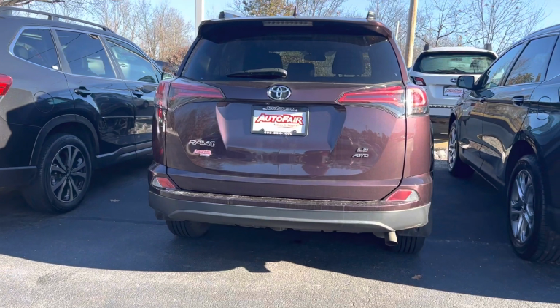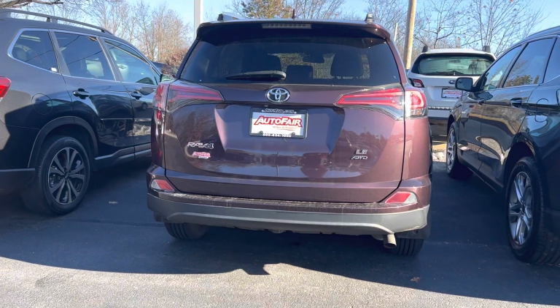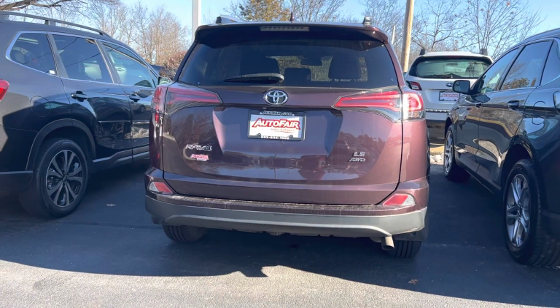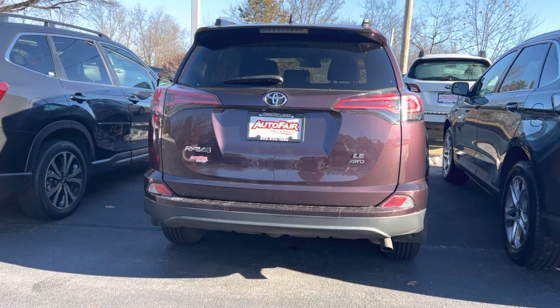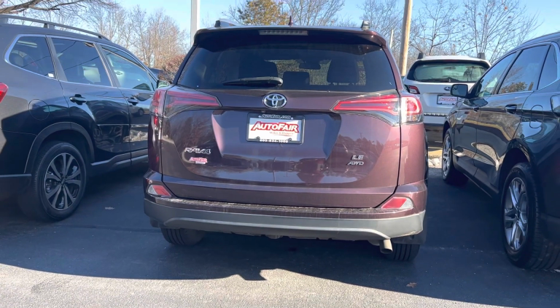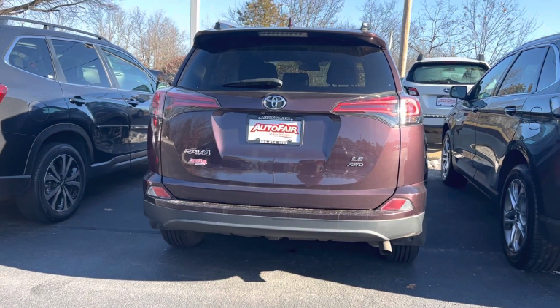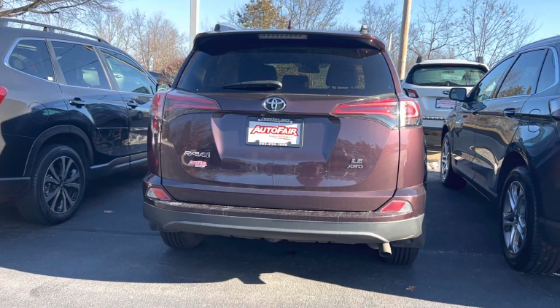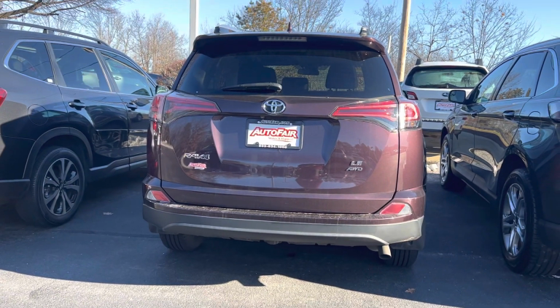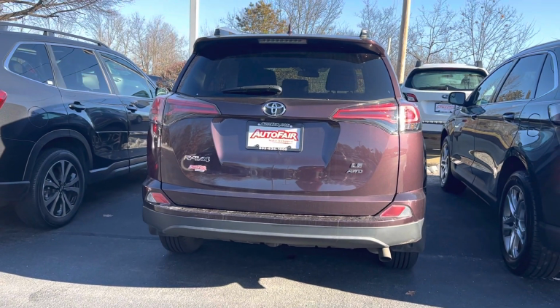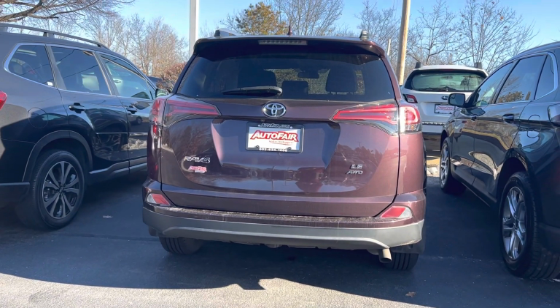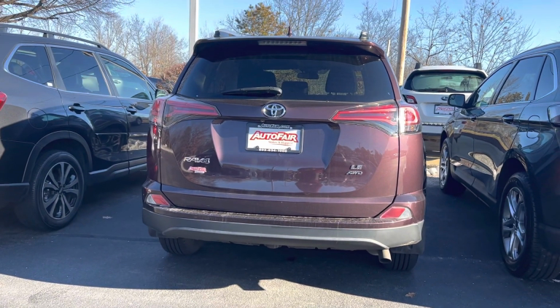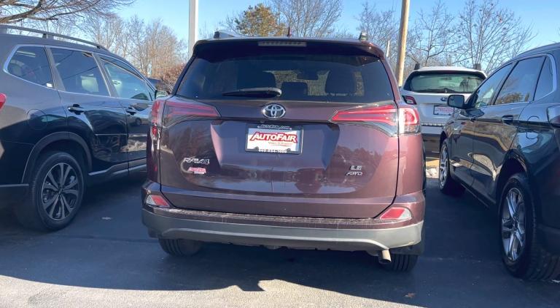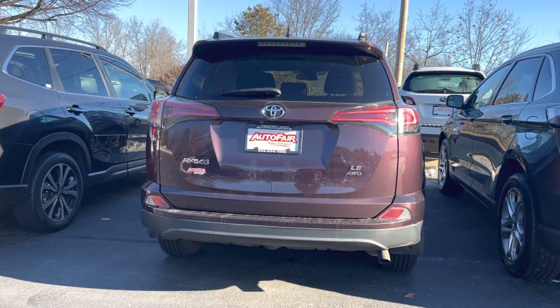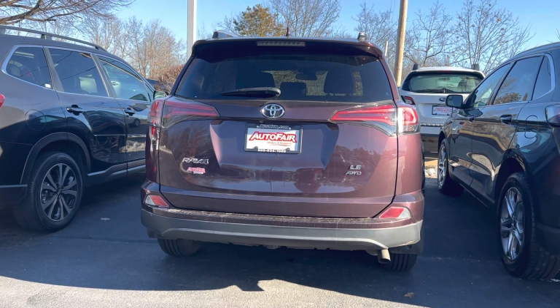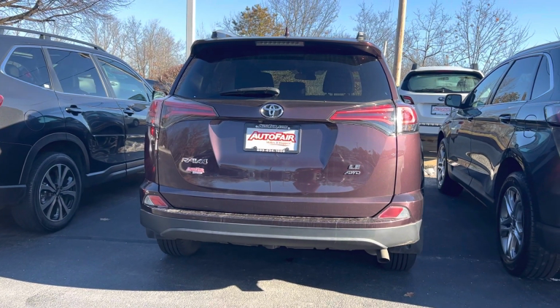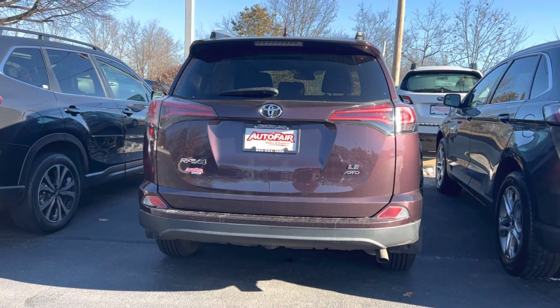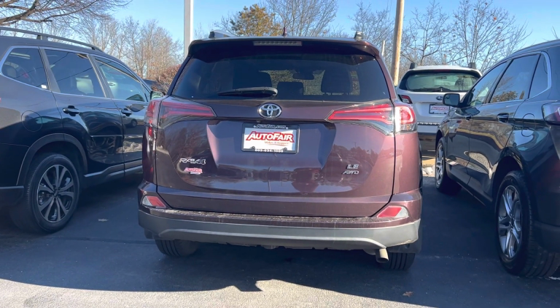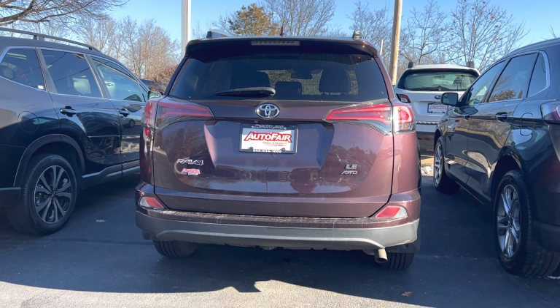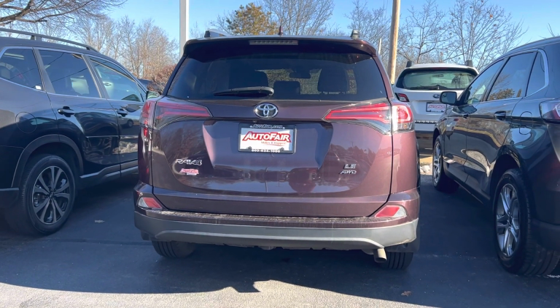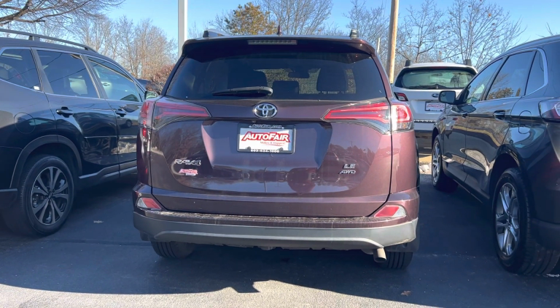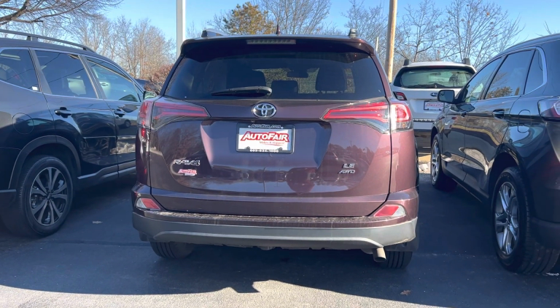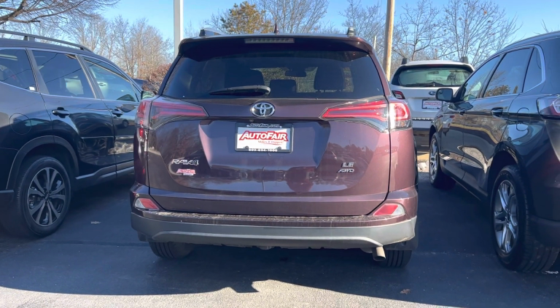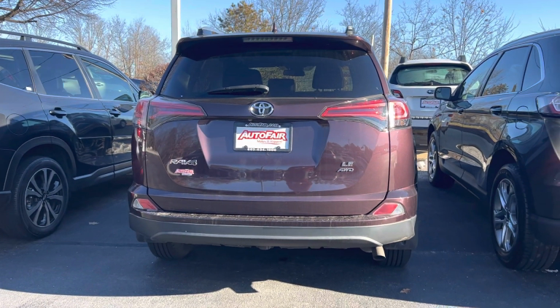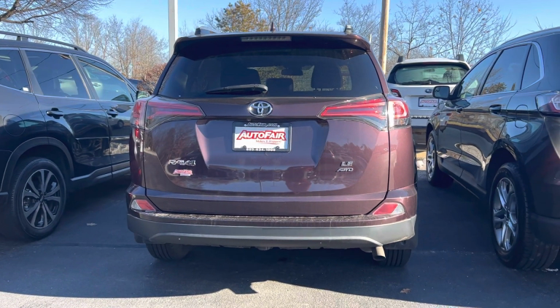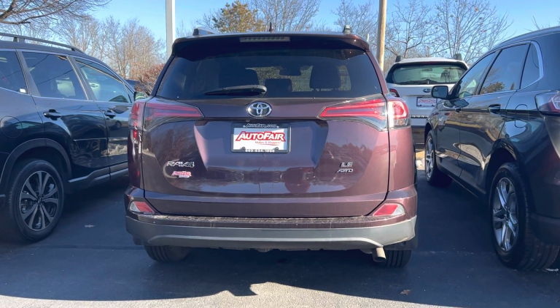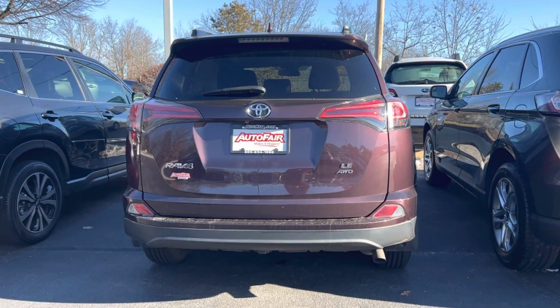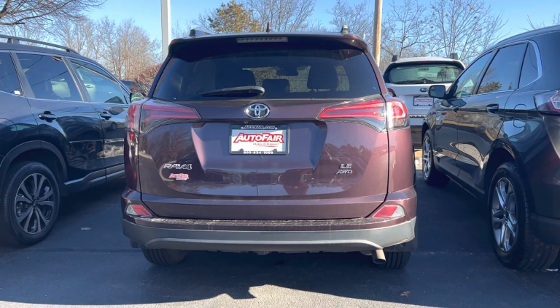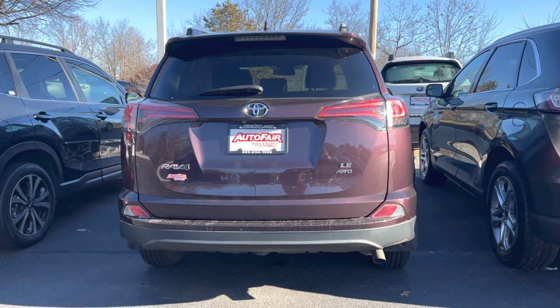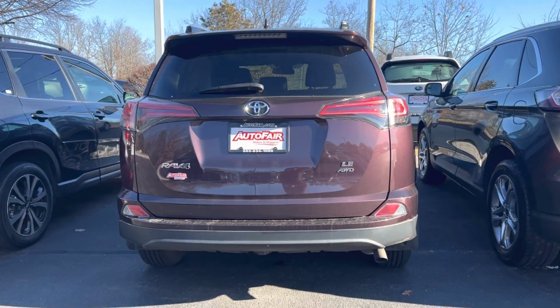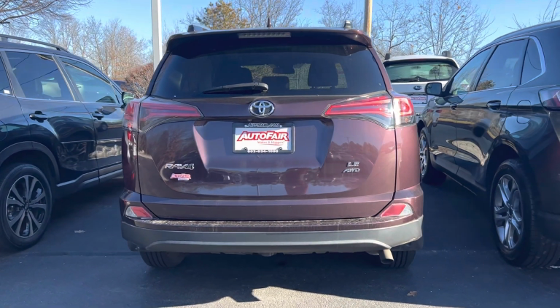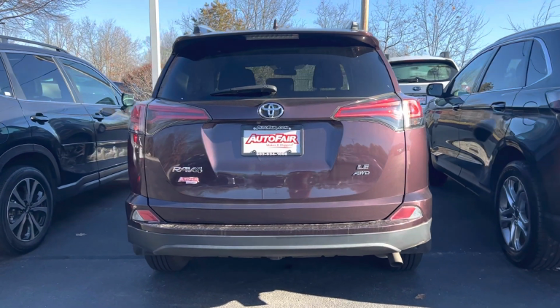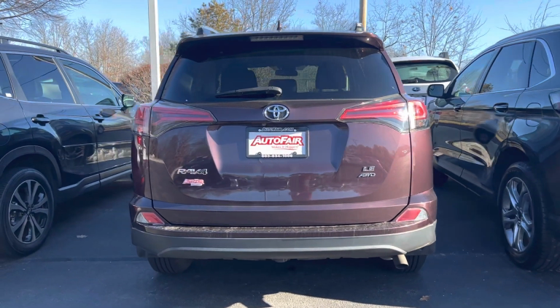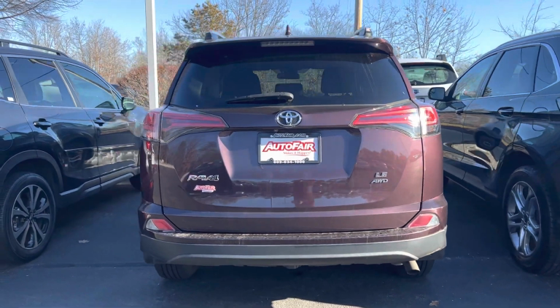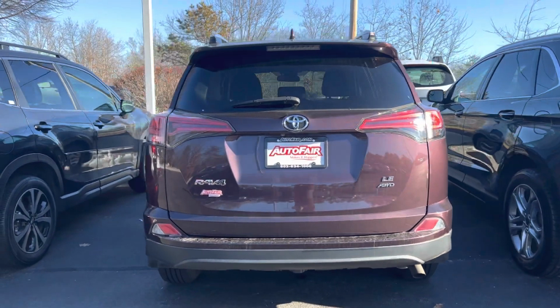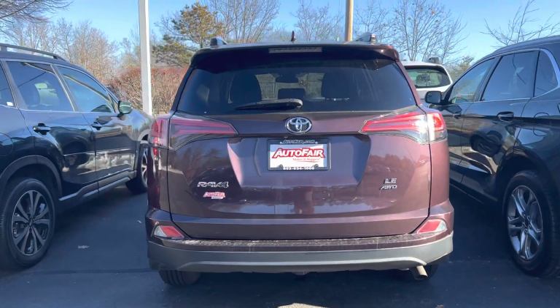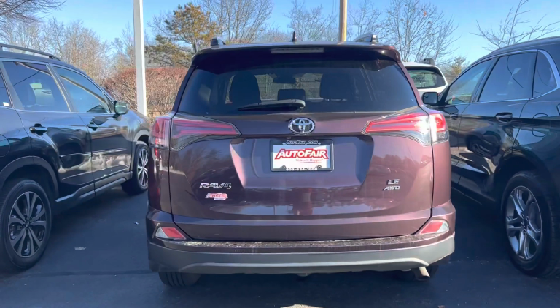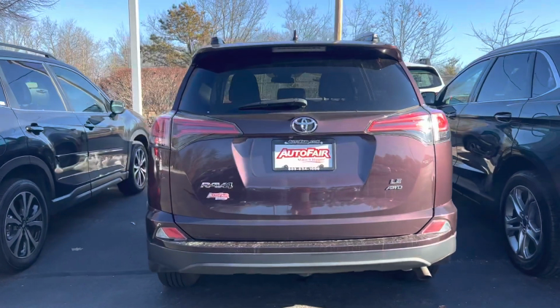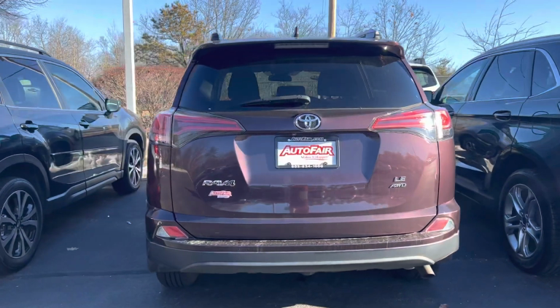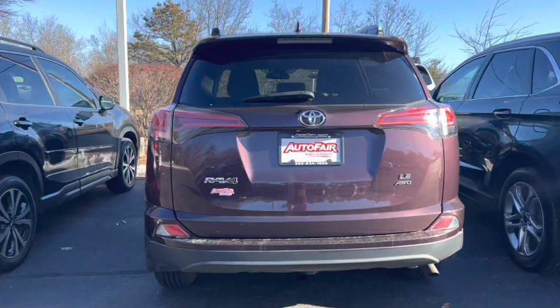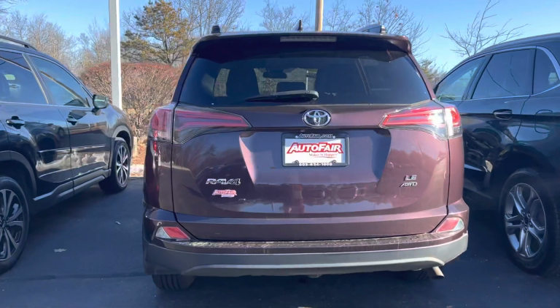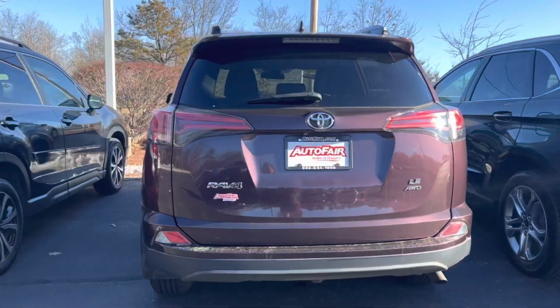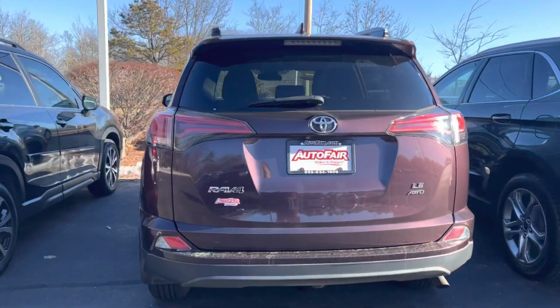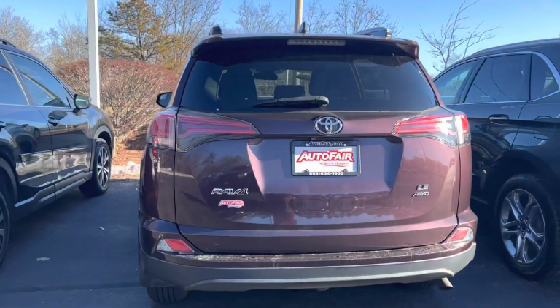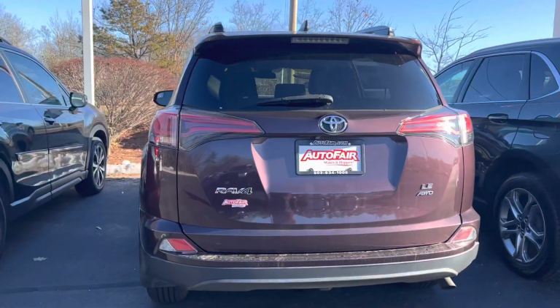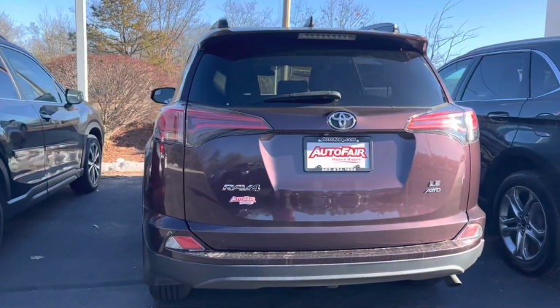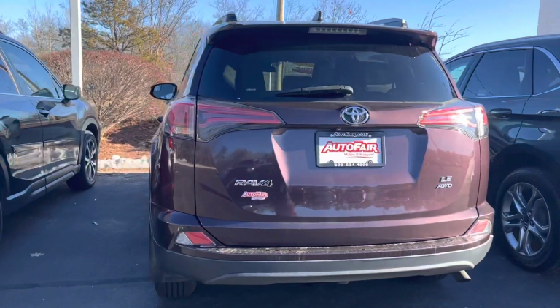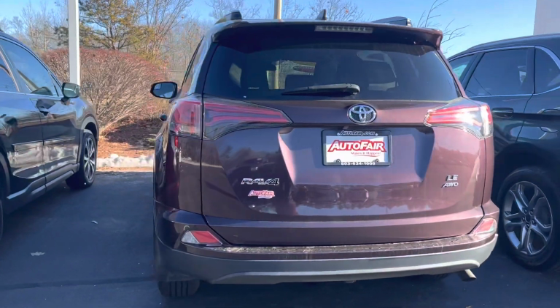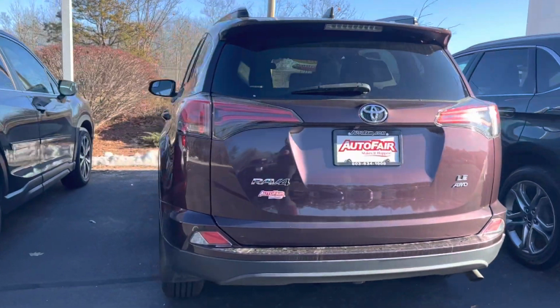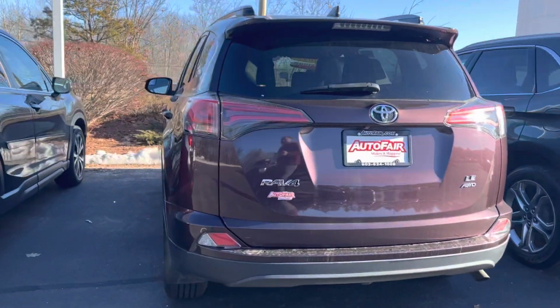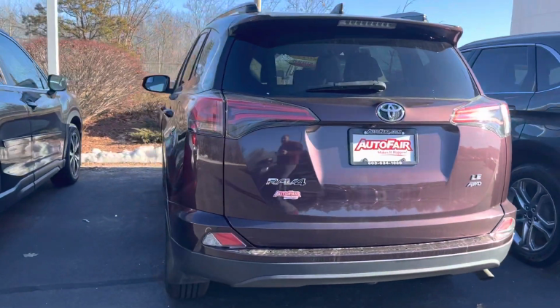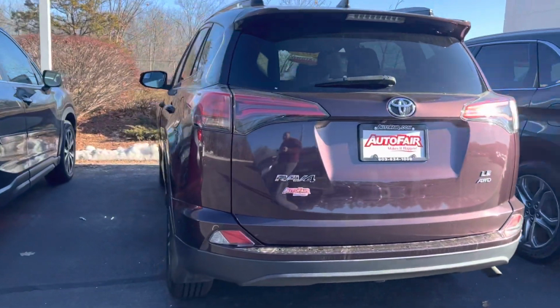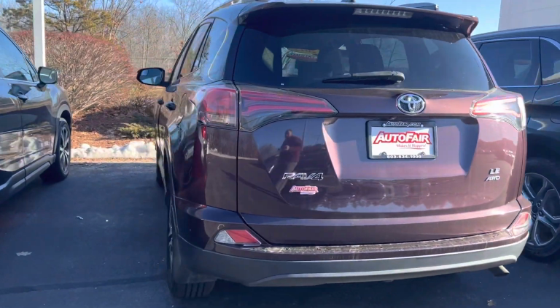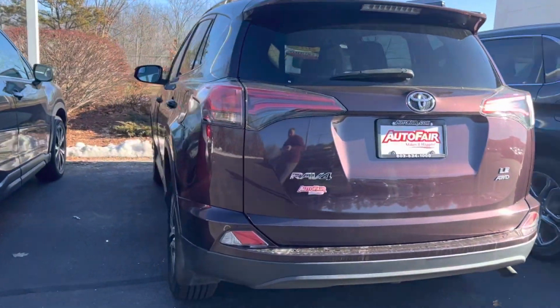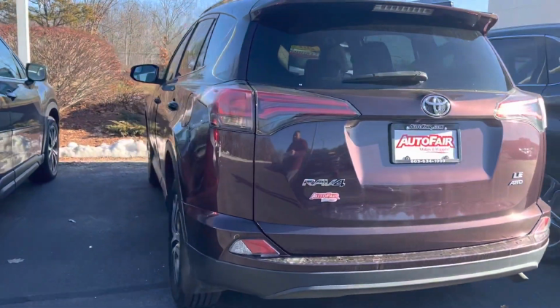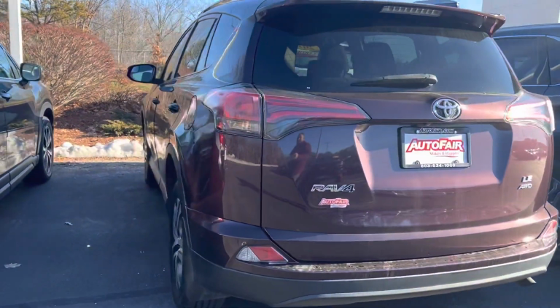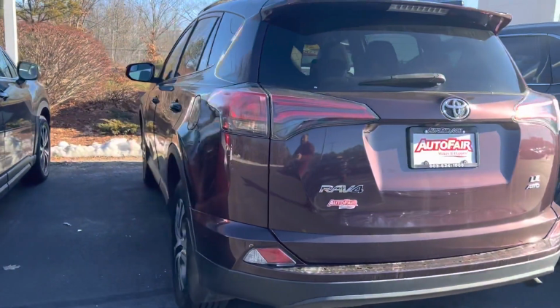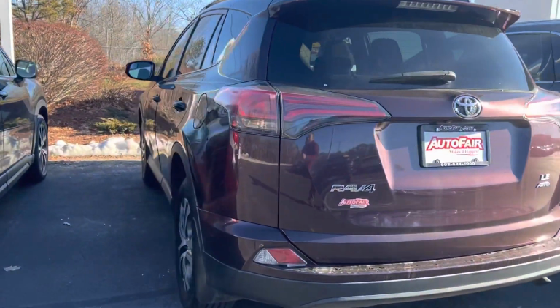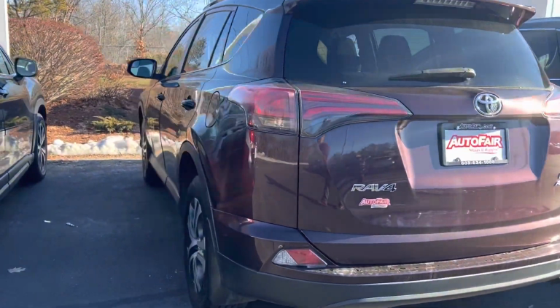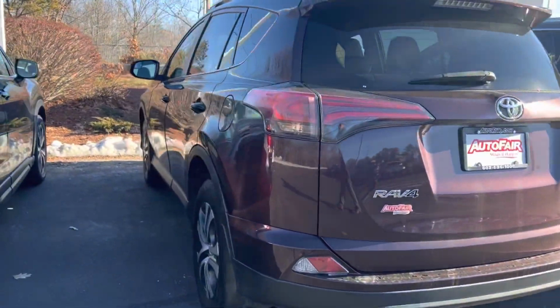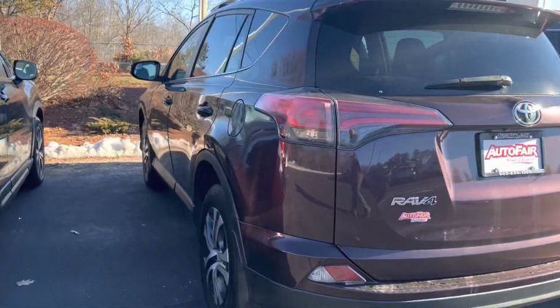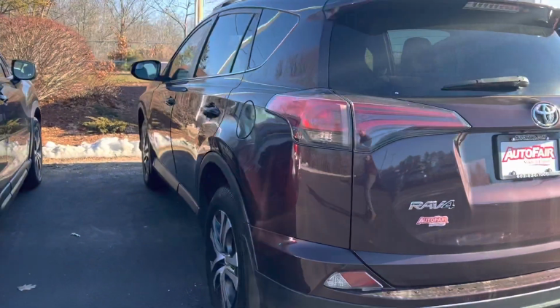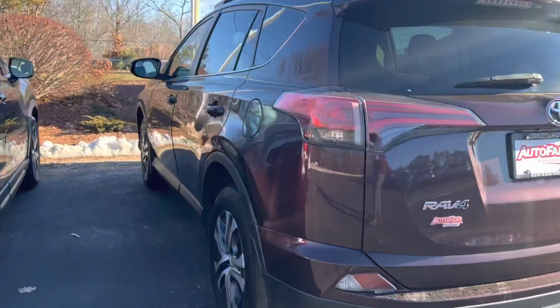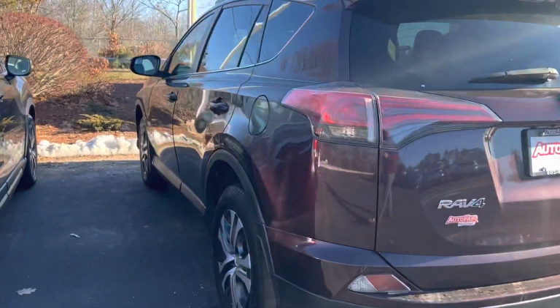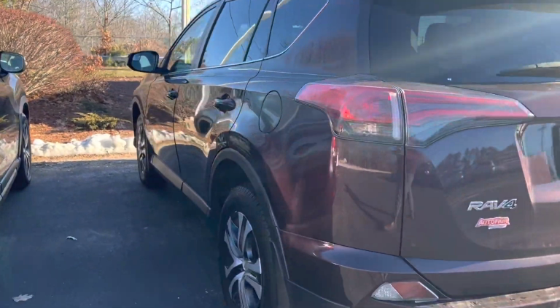Hello Heidi, Zach here from Autofair Honda in Manchester with a walk-around video on this 2017 RAV4 you're interested in.